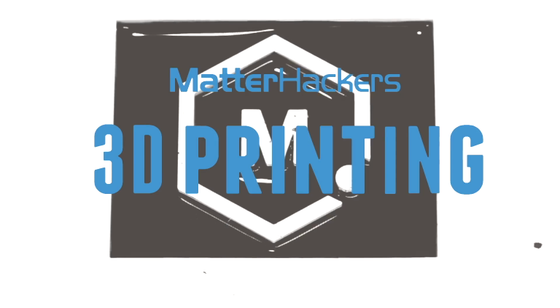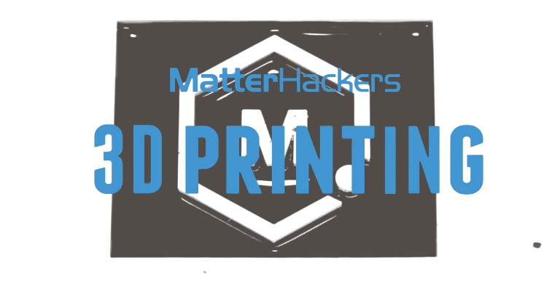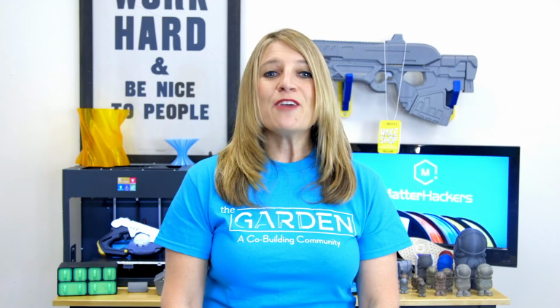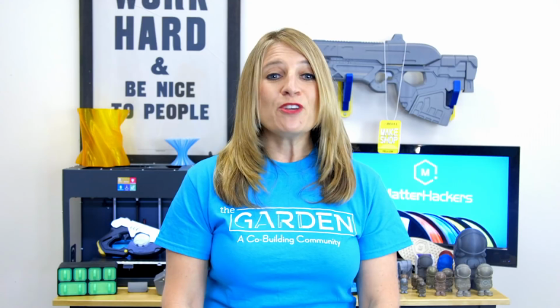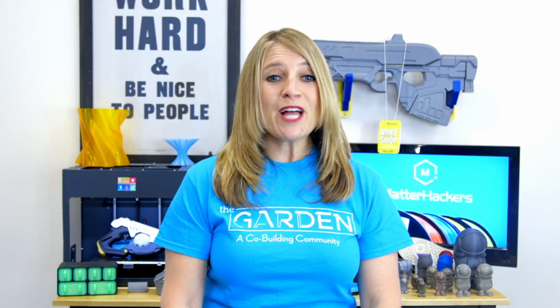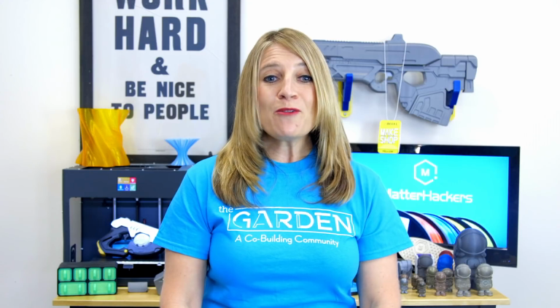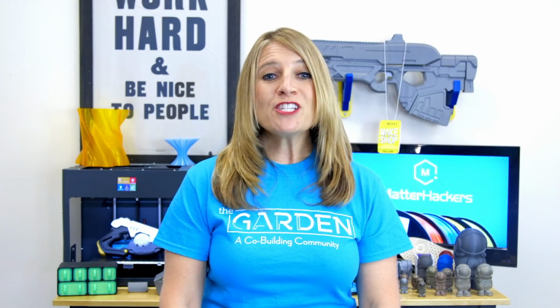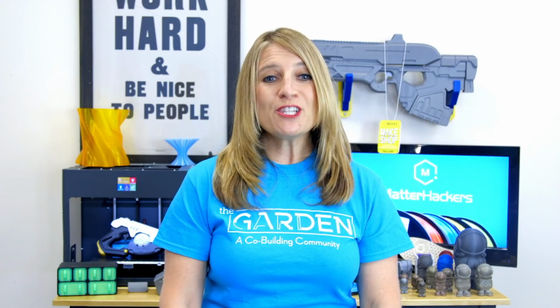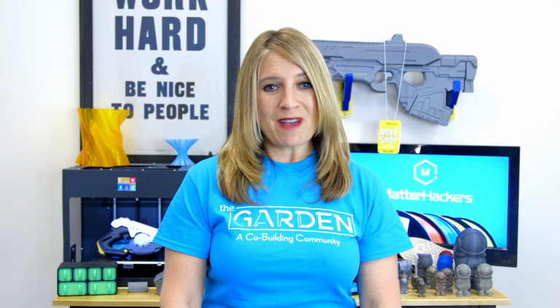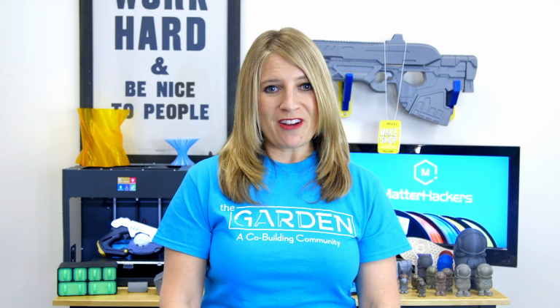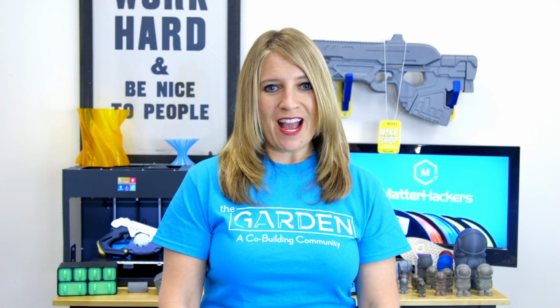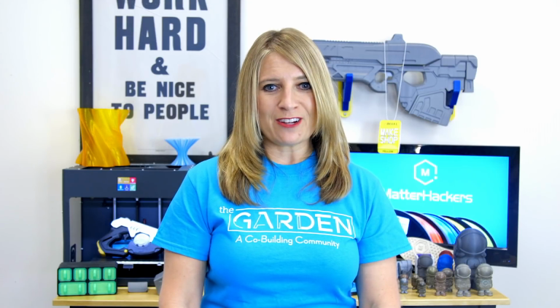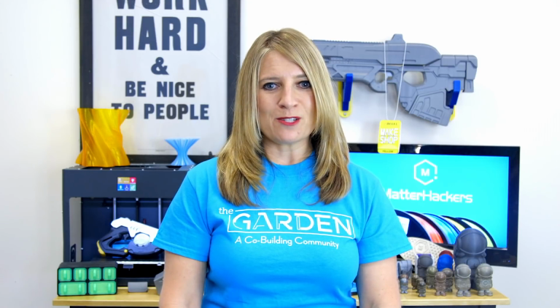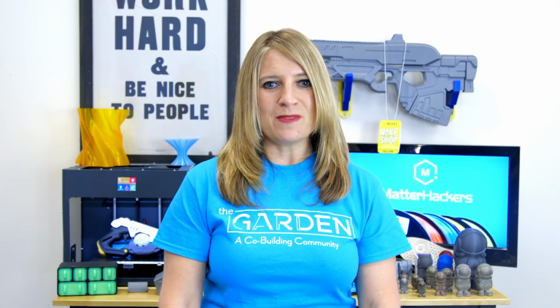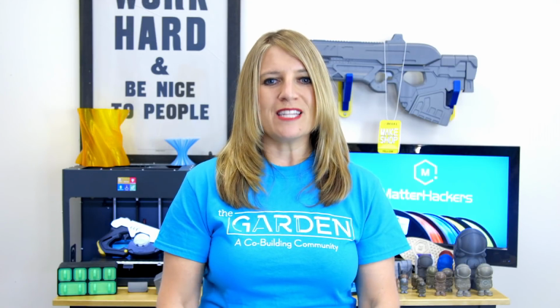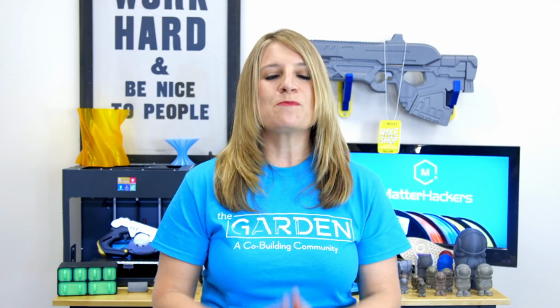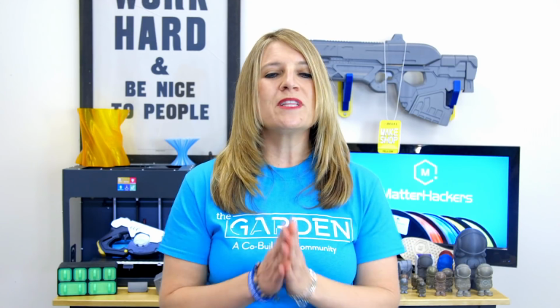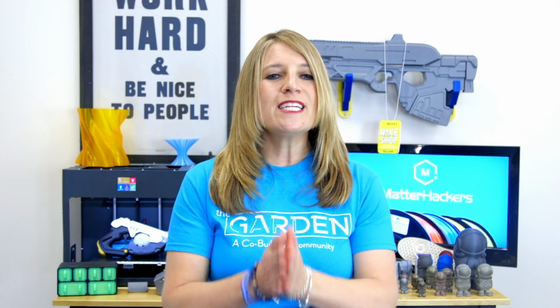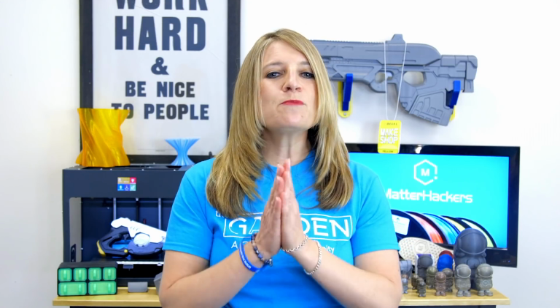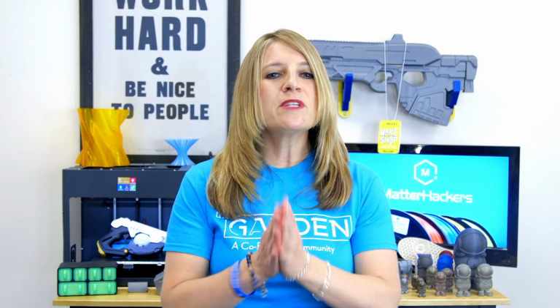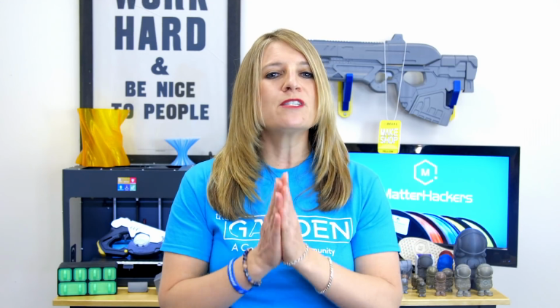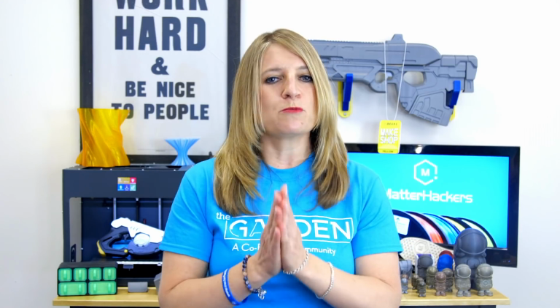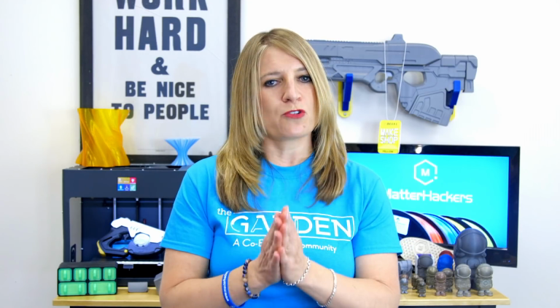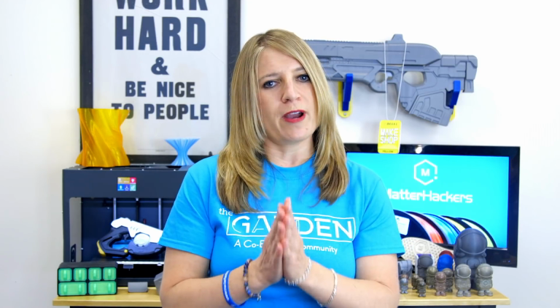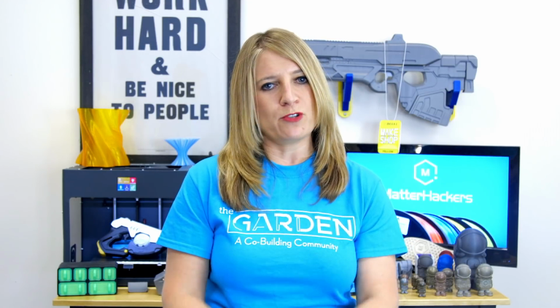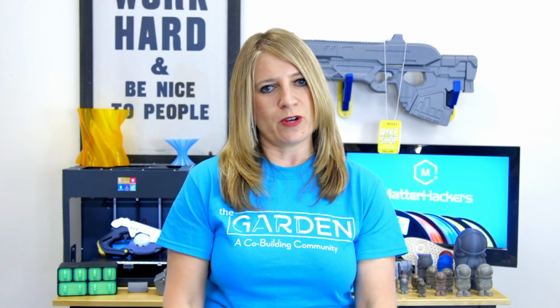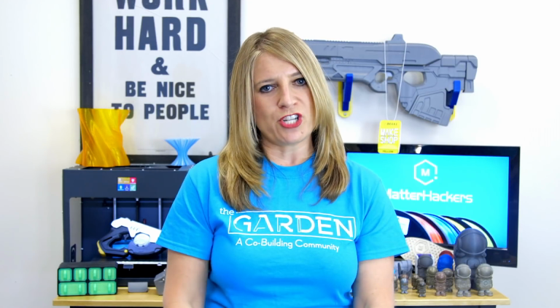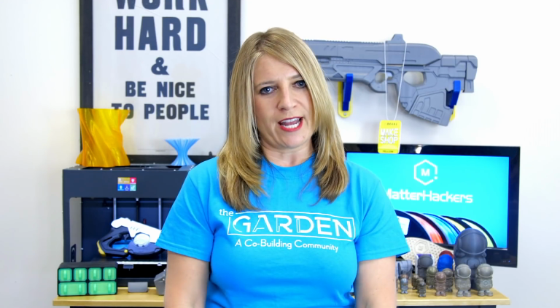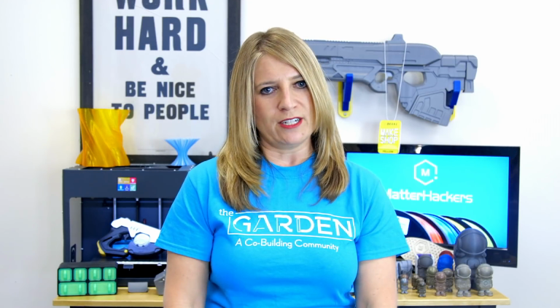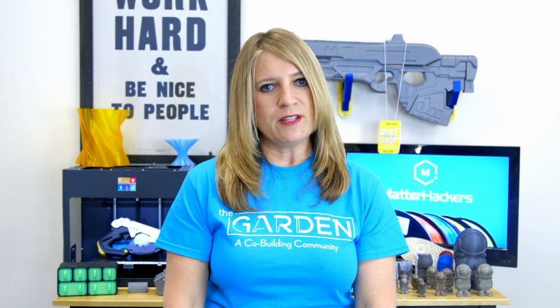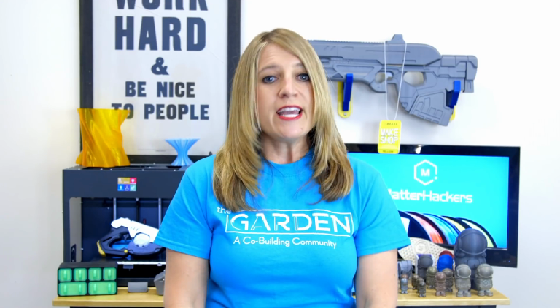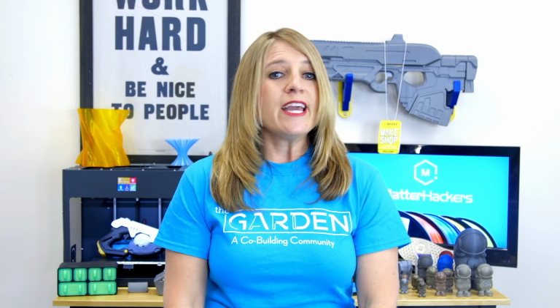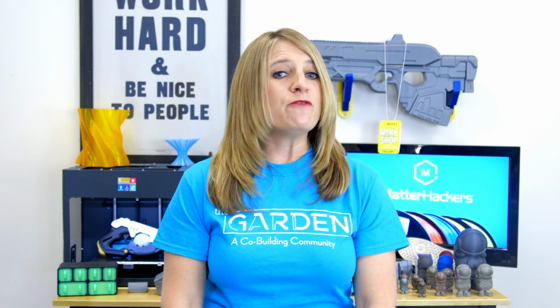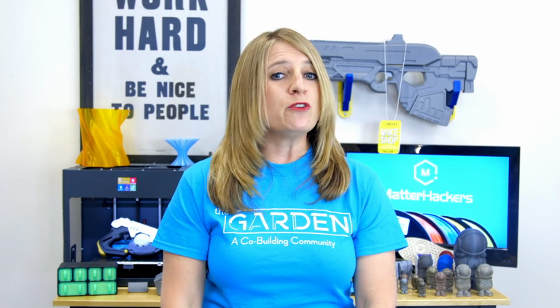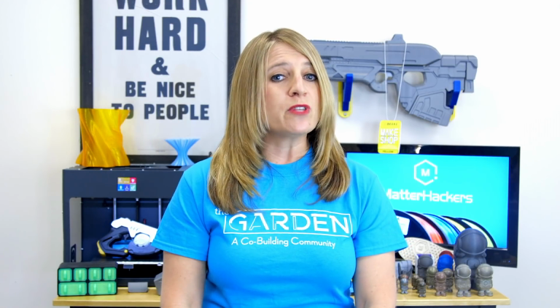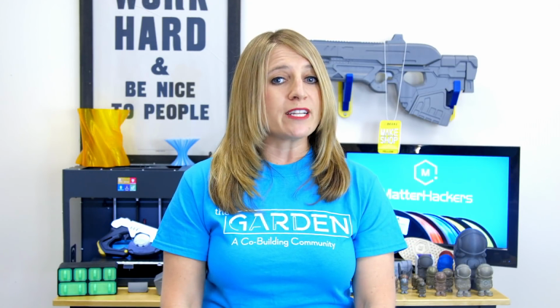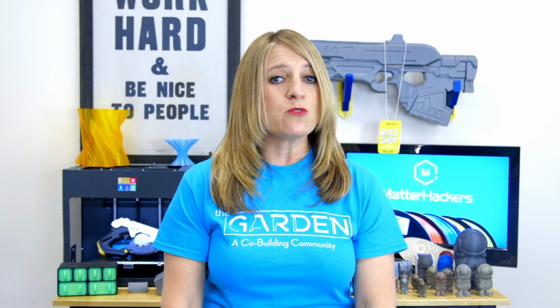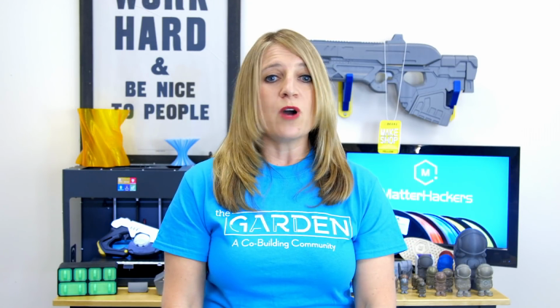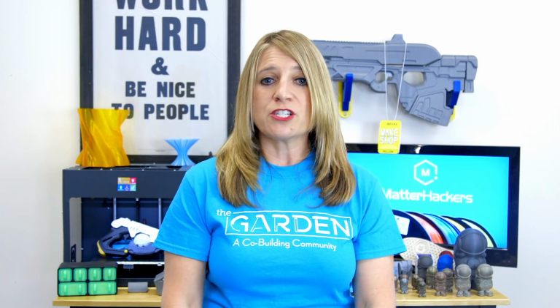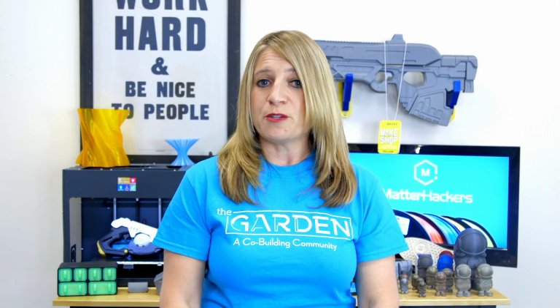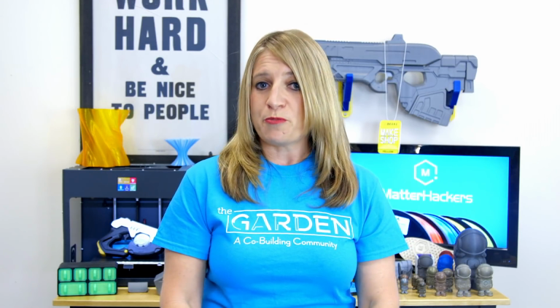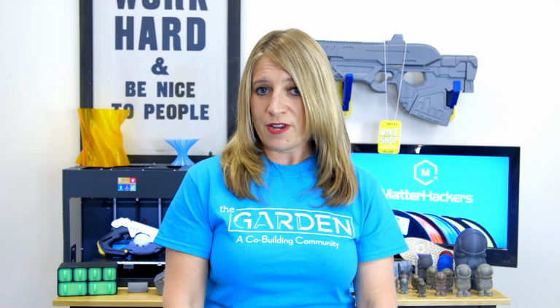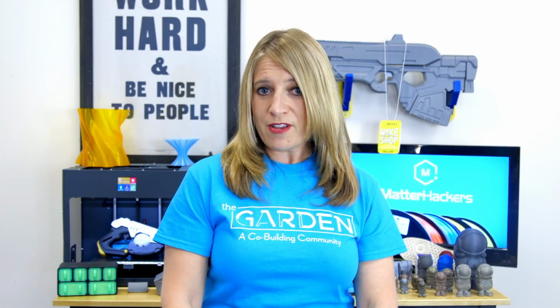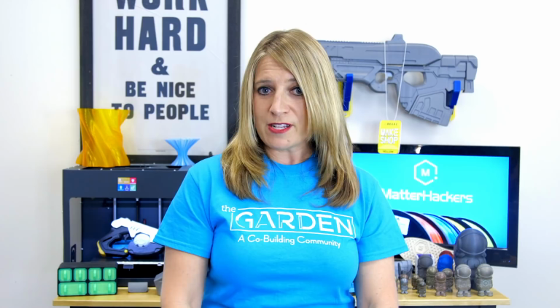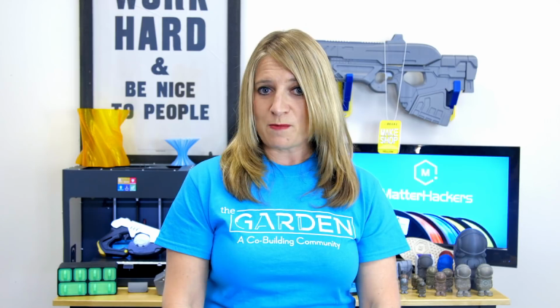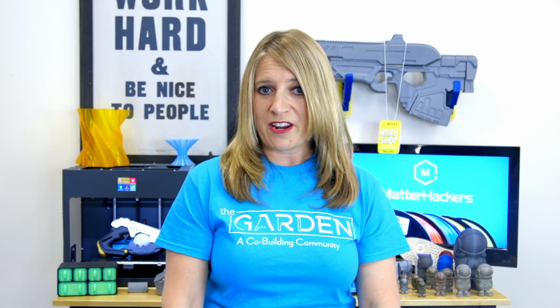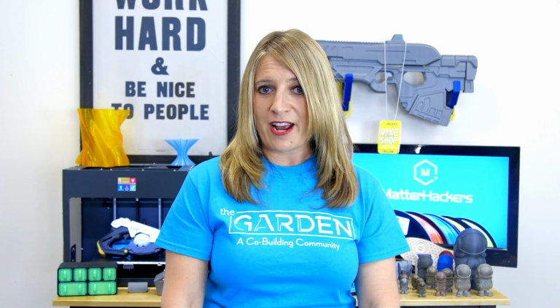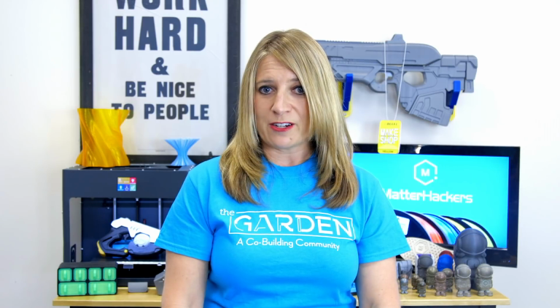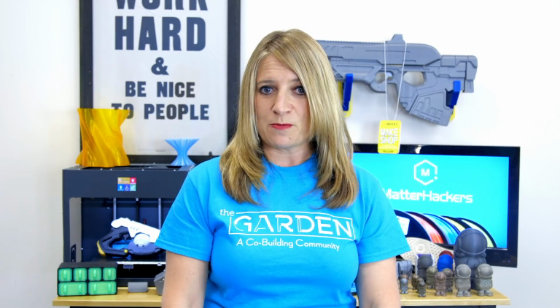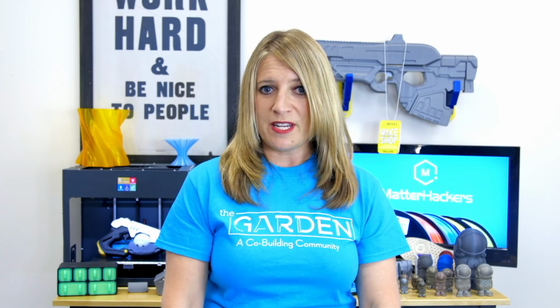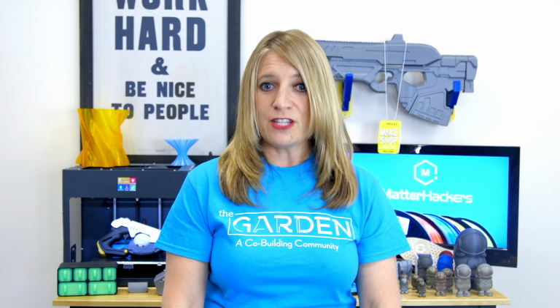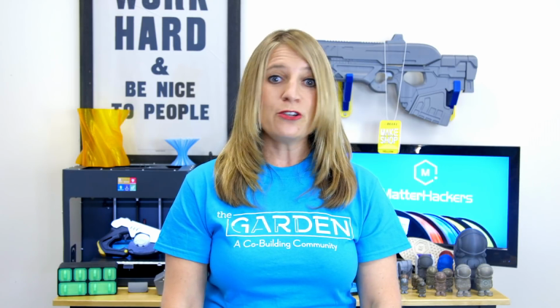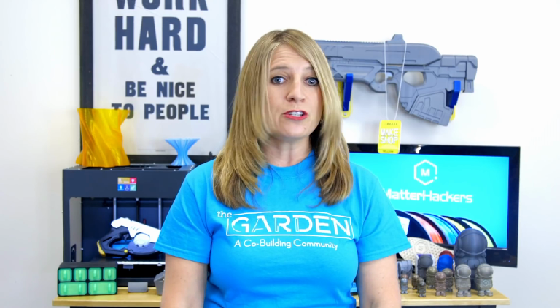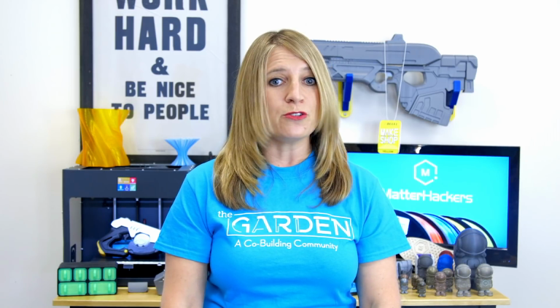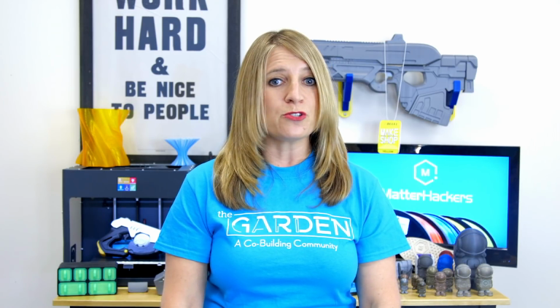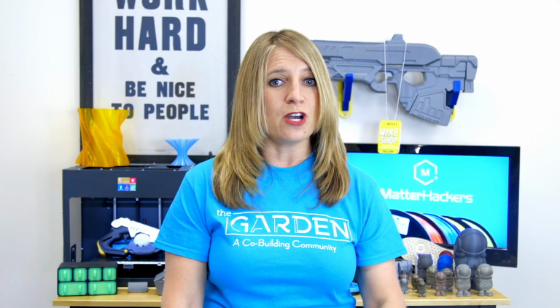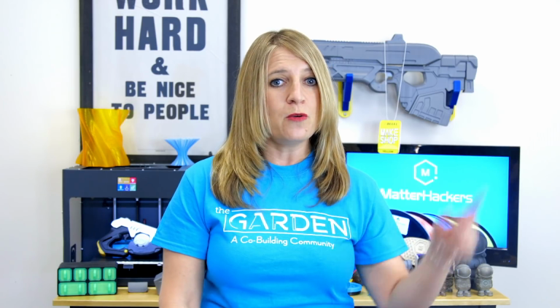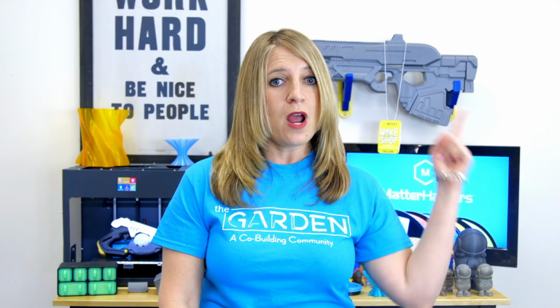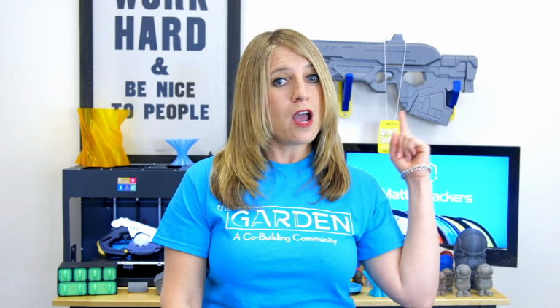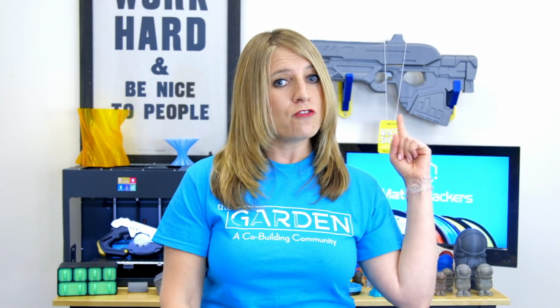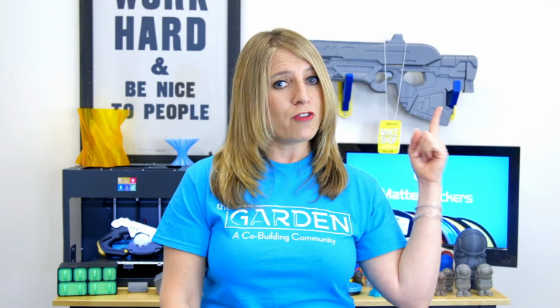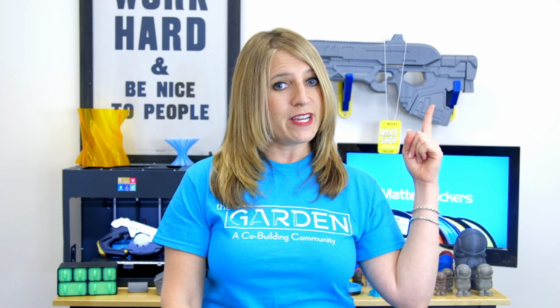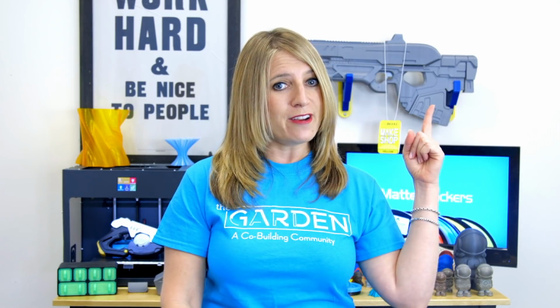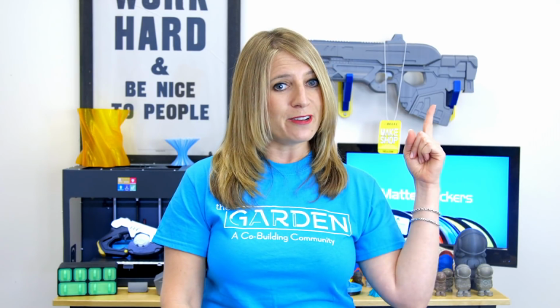If you like watching Matterhackers Minutes, please subscribe to our channel. If you would like to watch the previous Matterhackers Minute, you can do so right here.